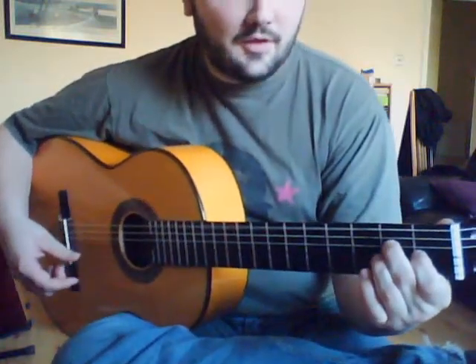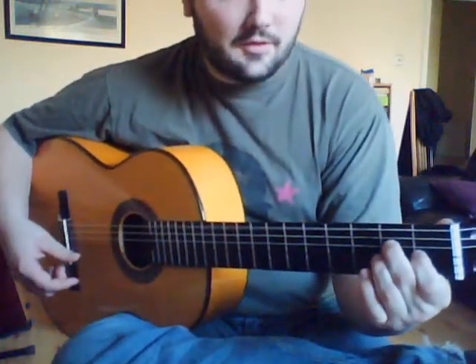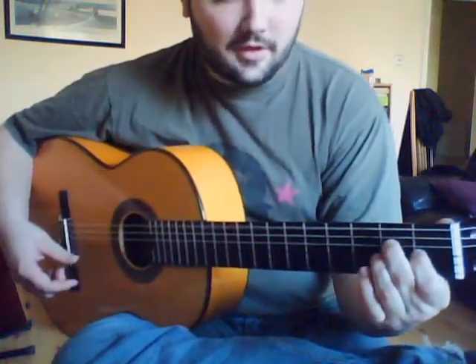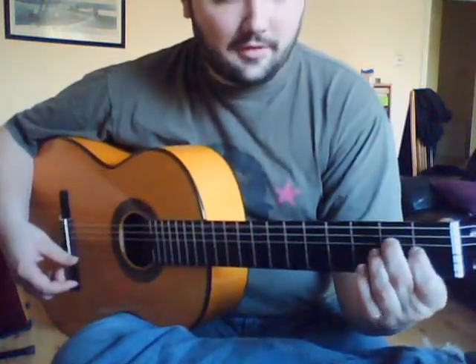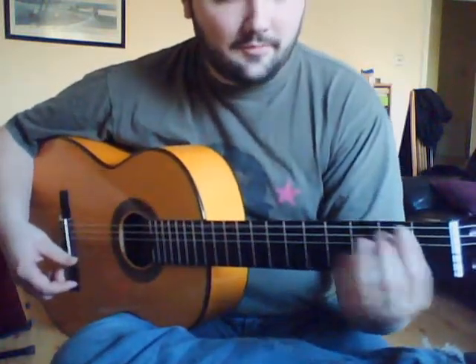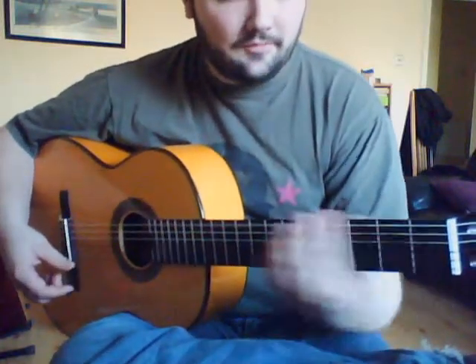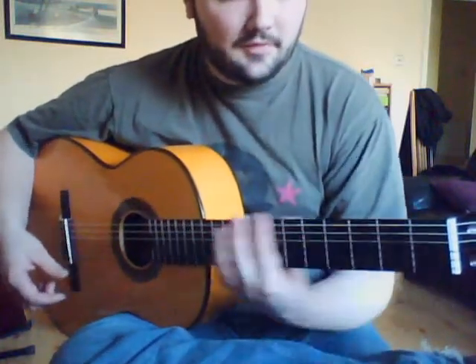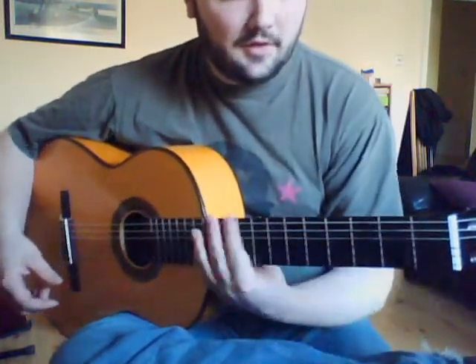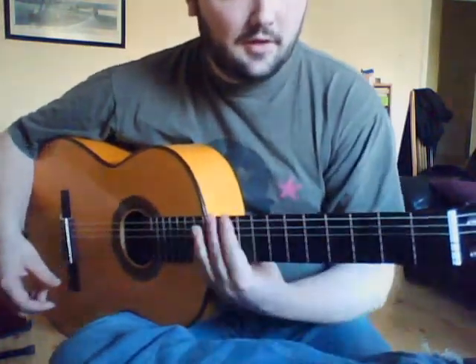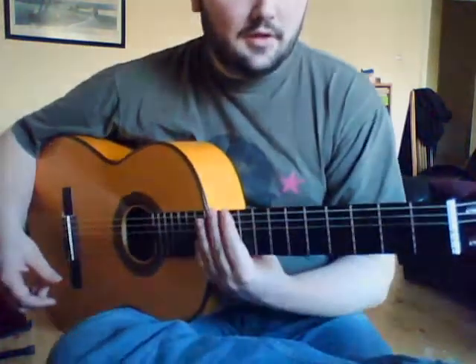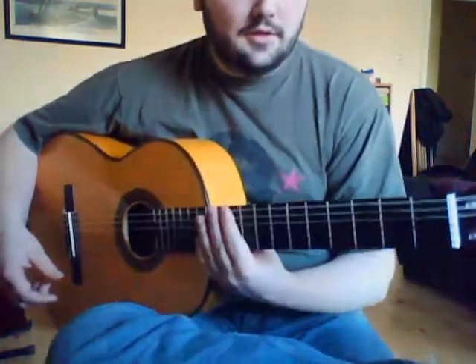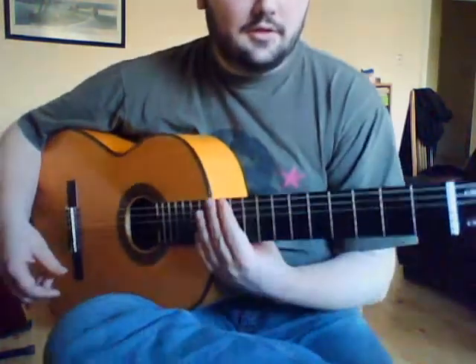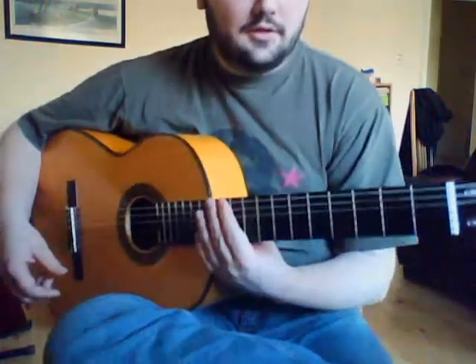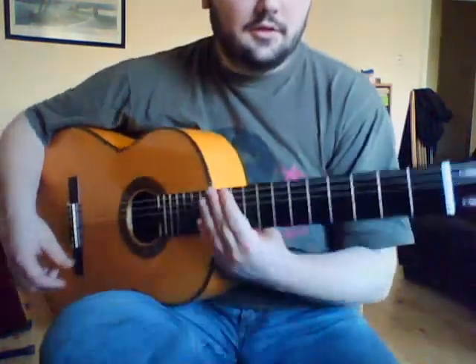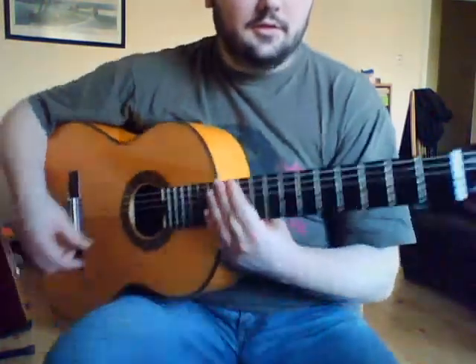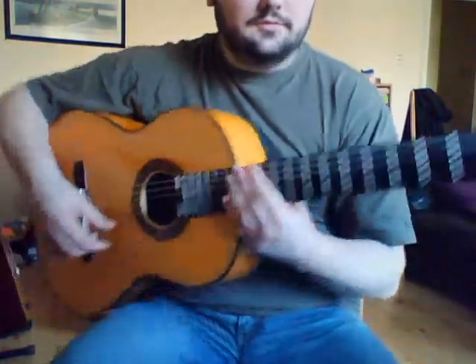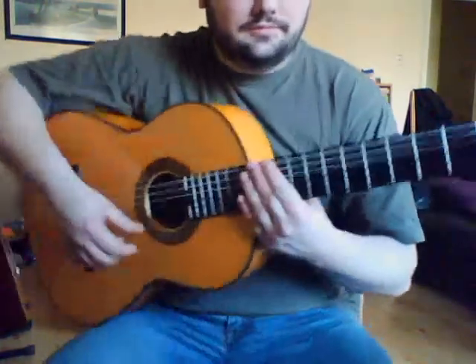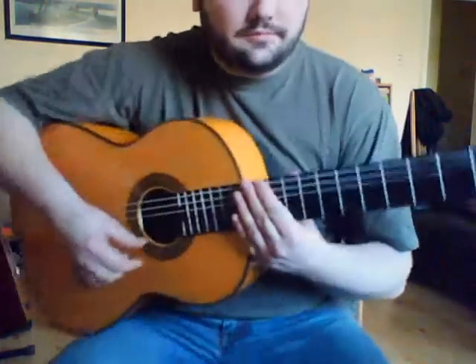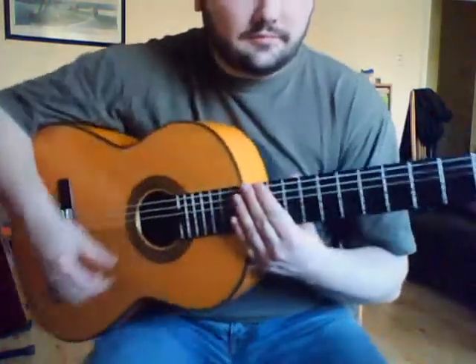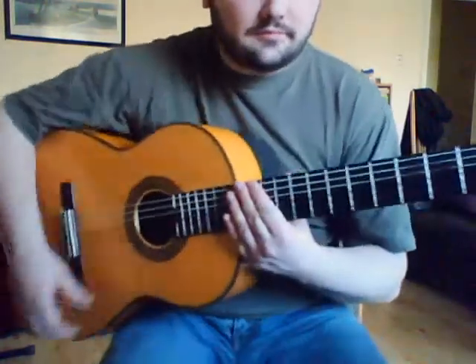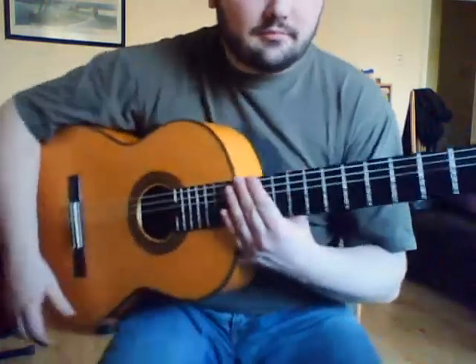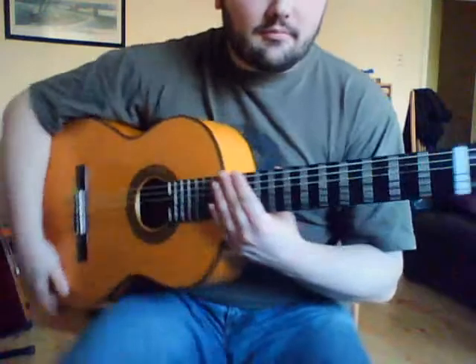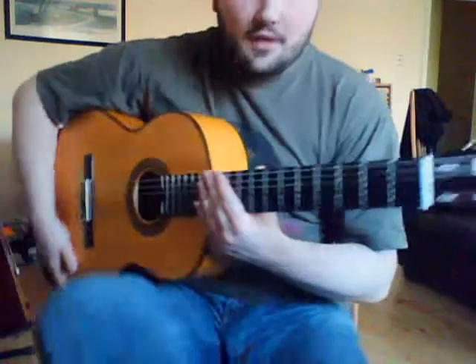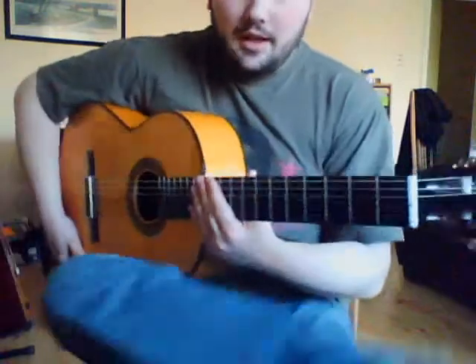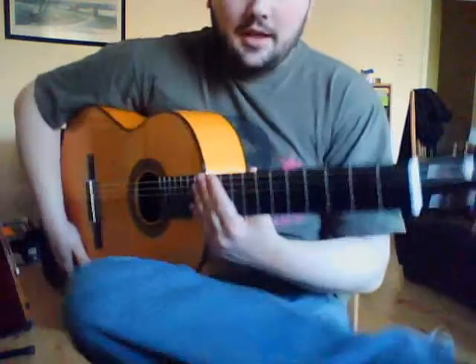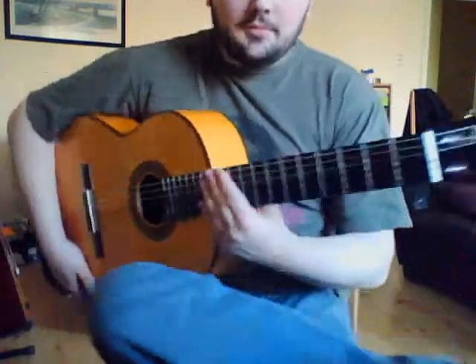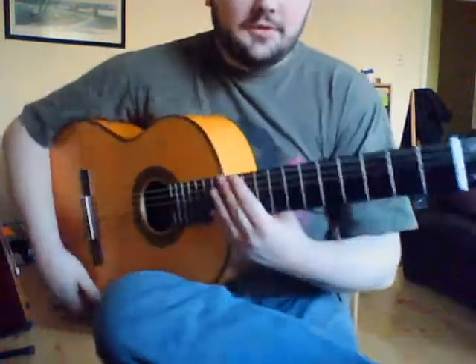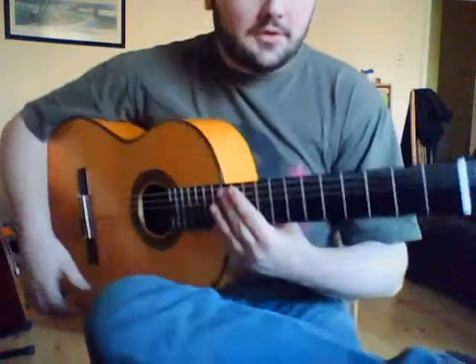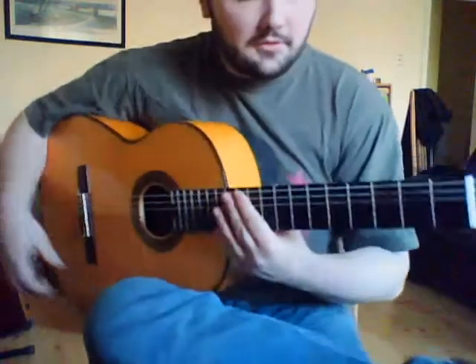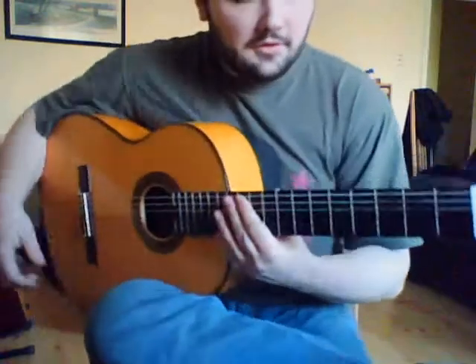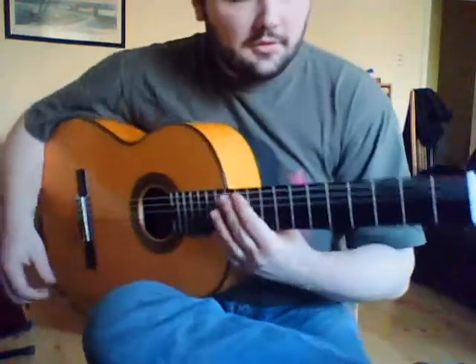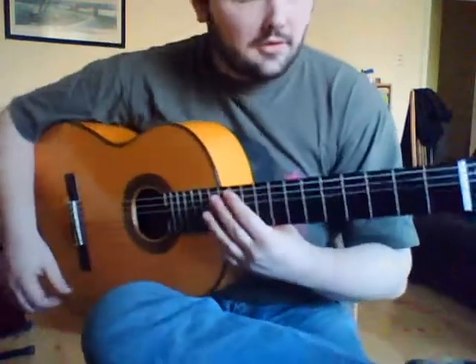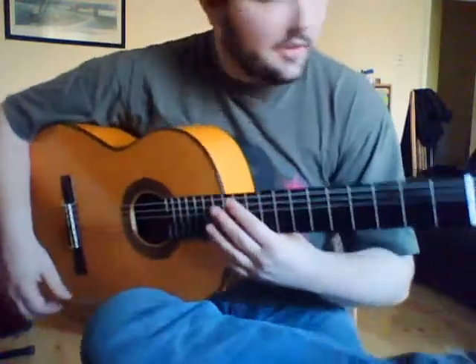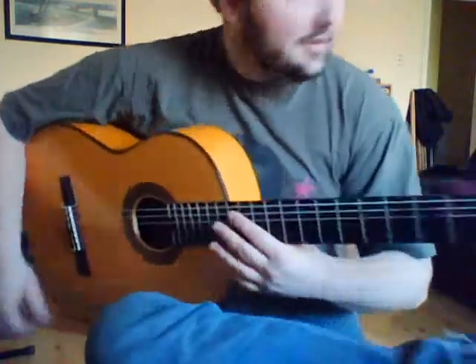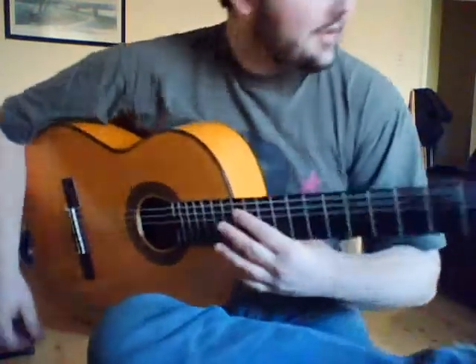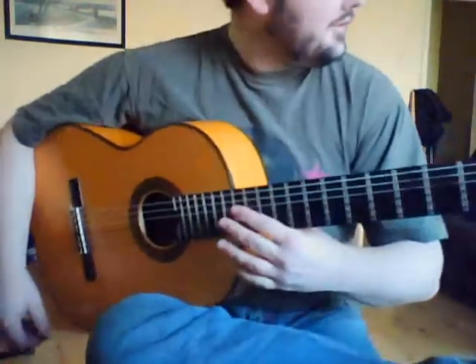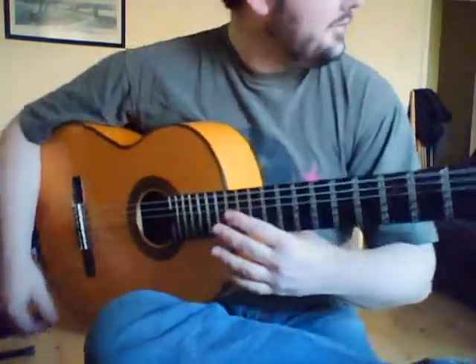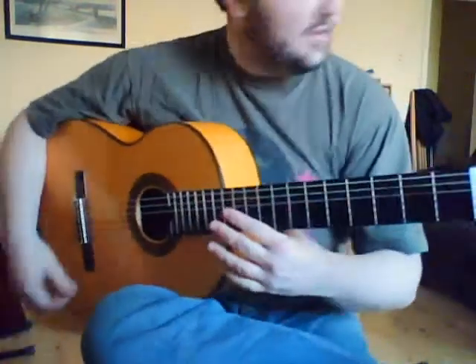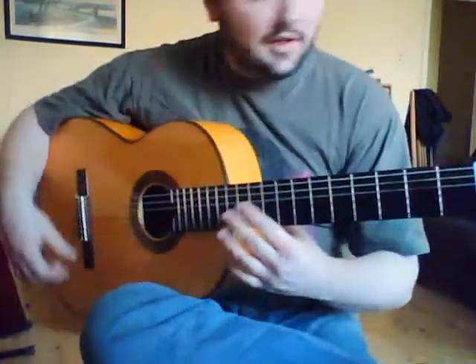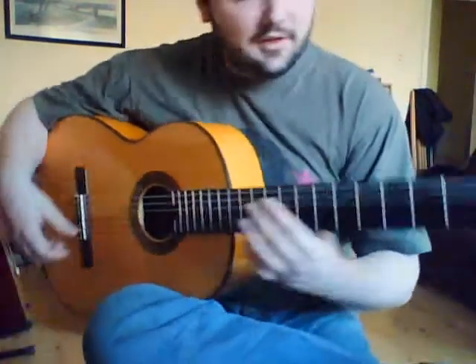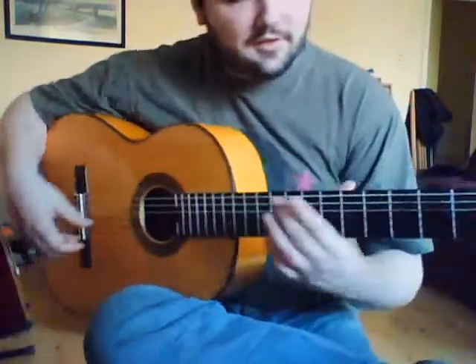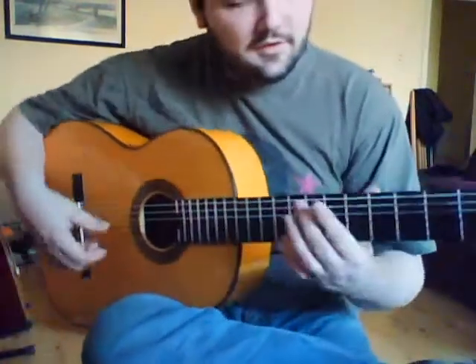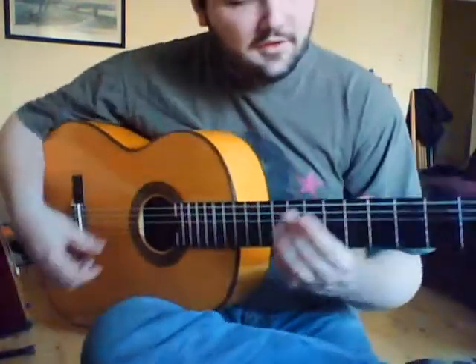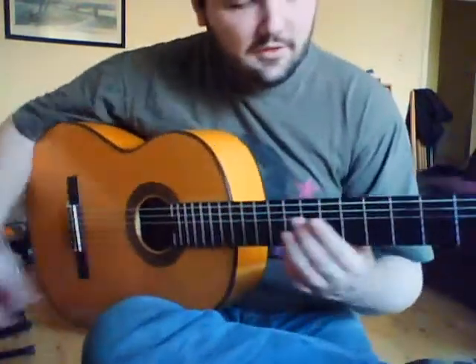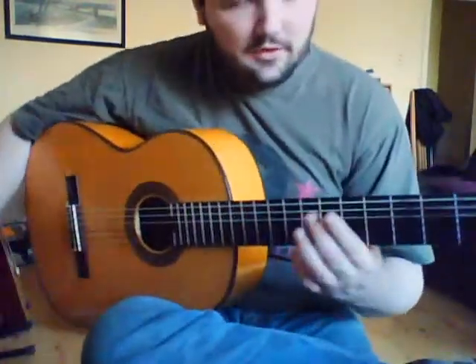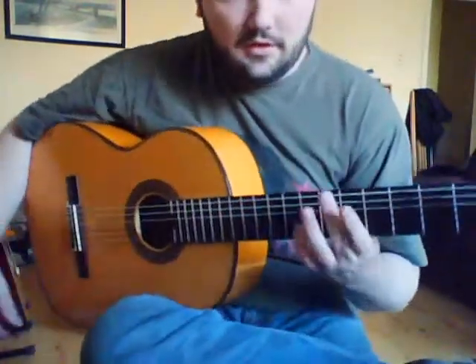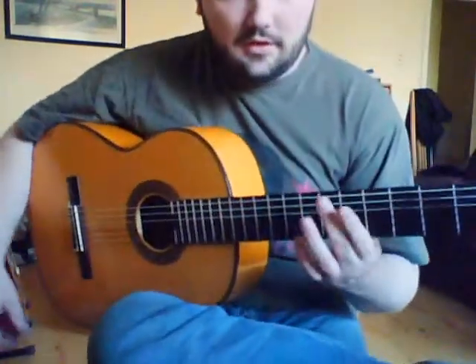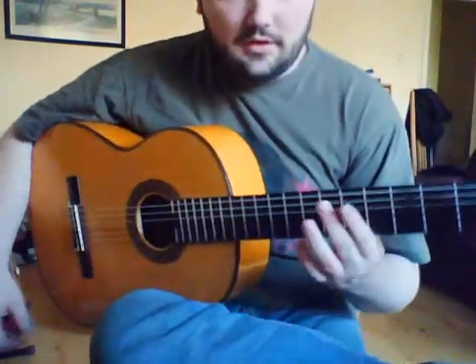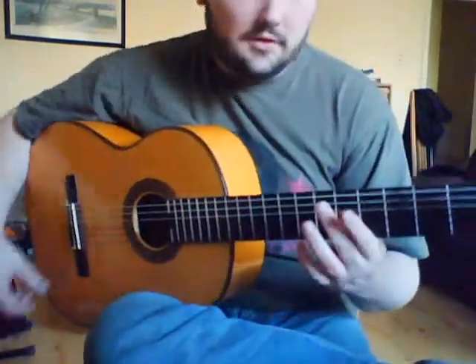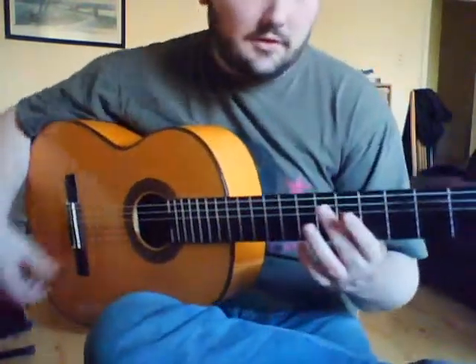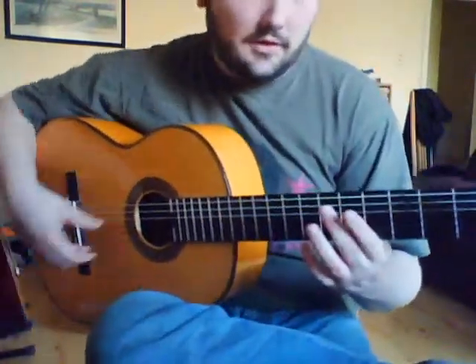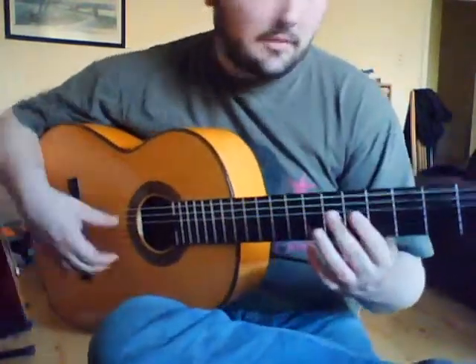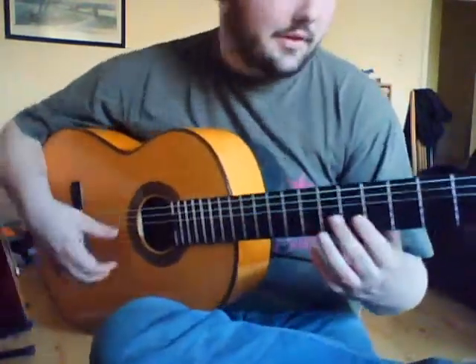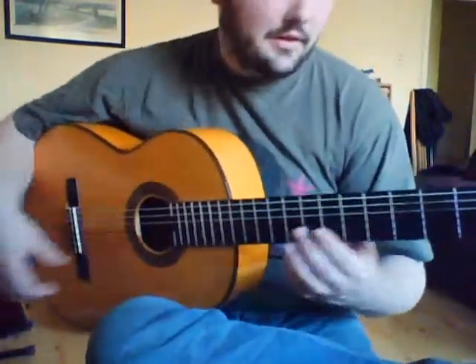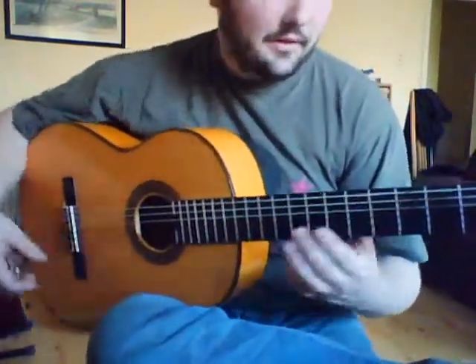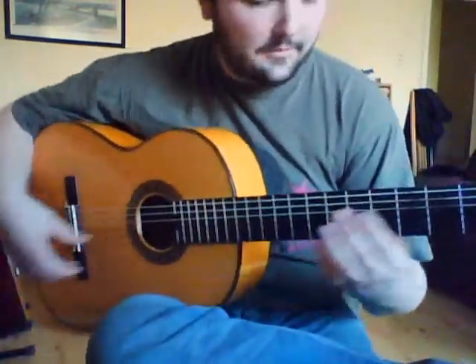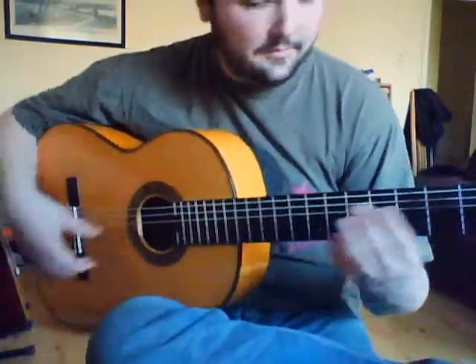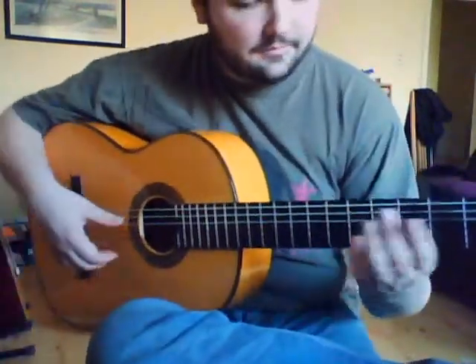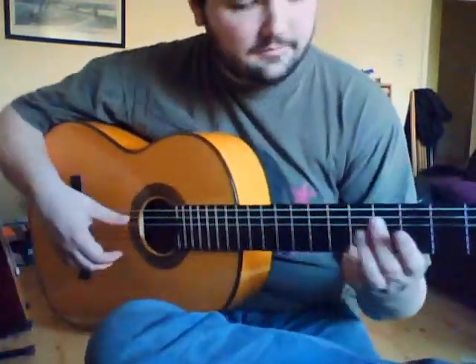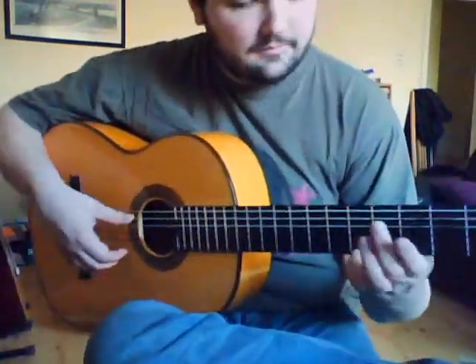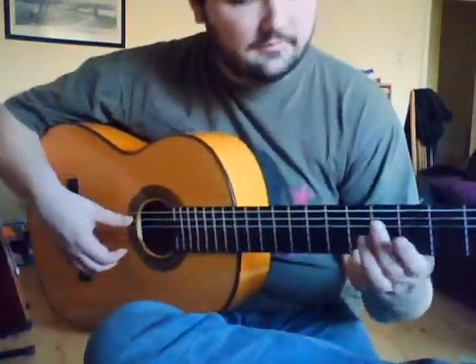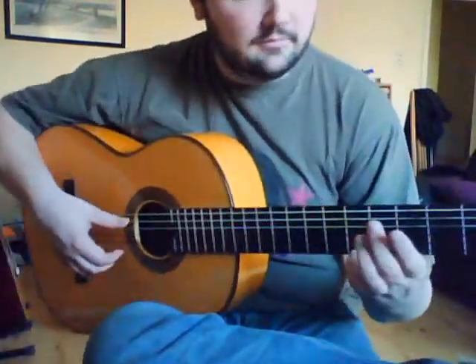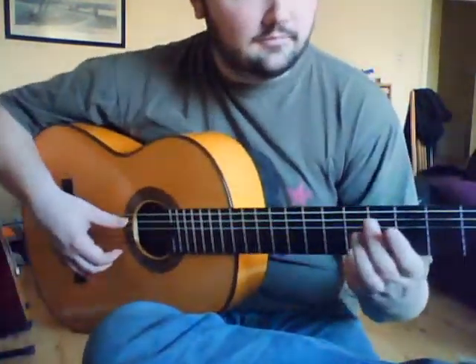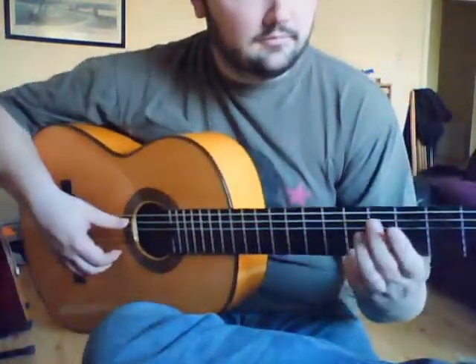If you're doing the whole thing, that's it from start to finish — this is what it should sound like.